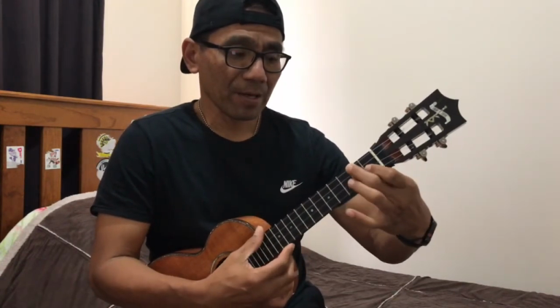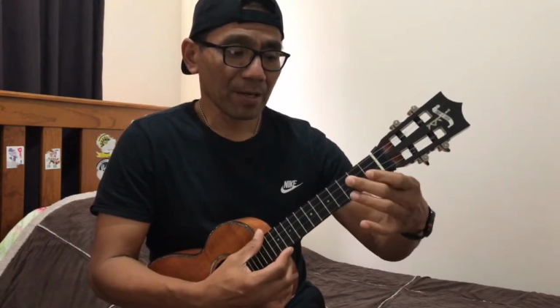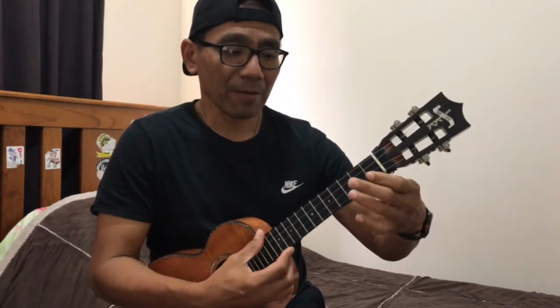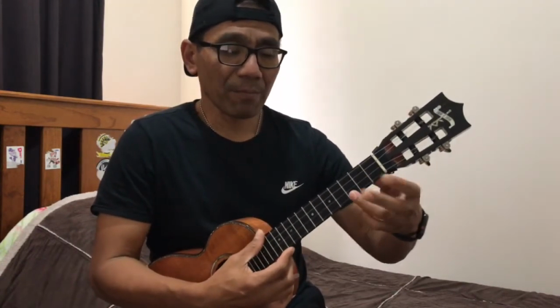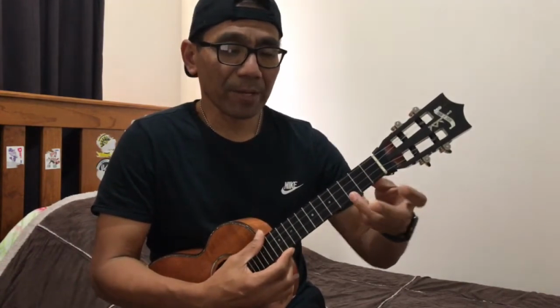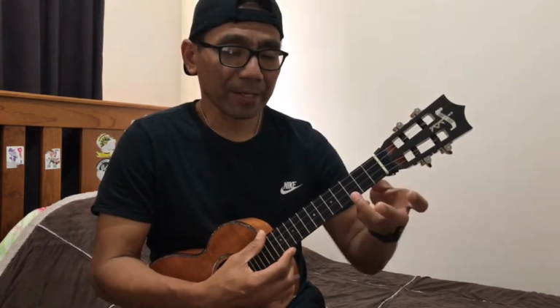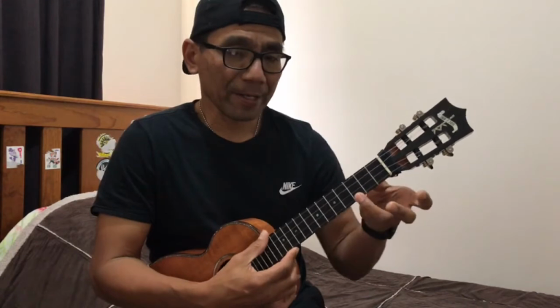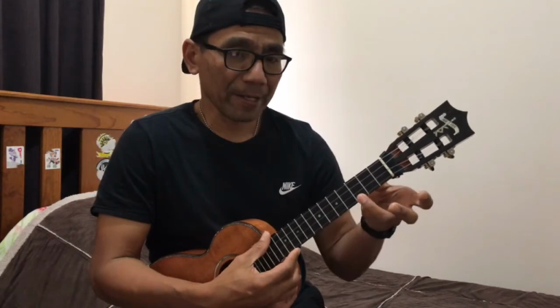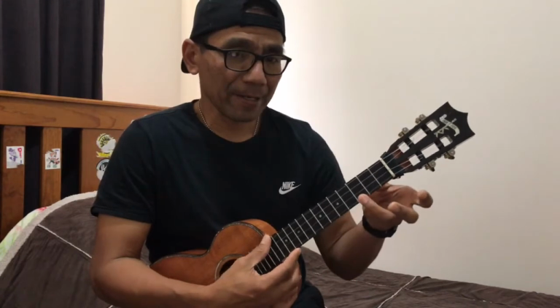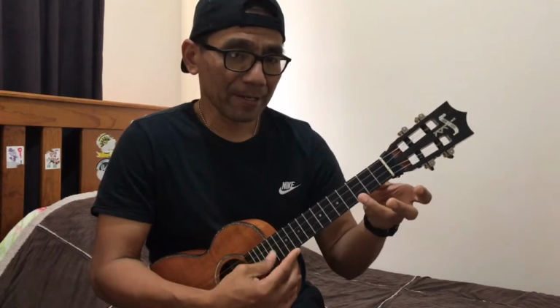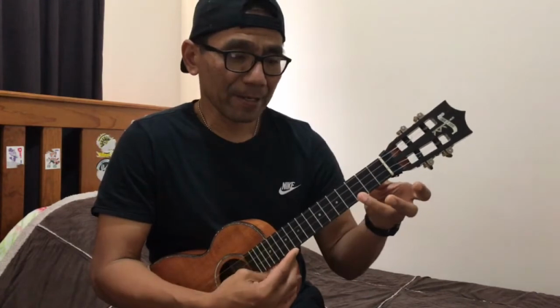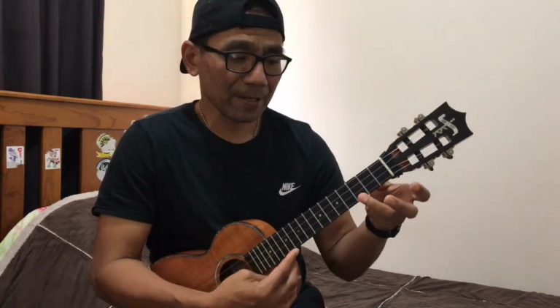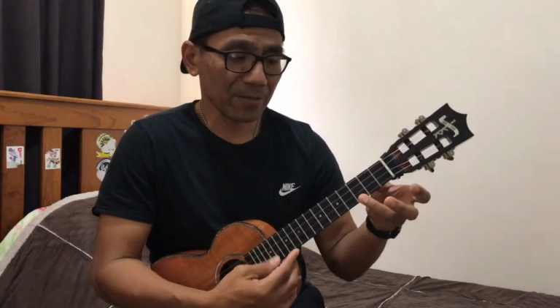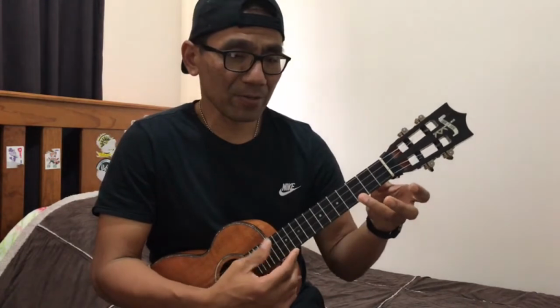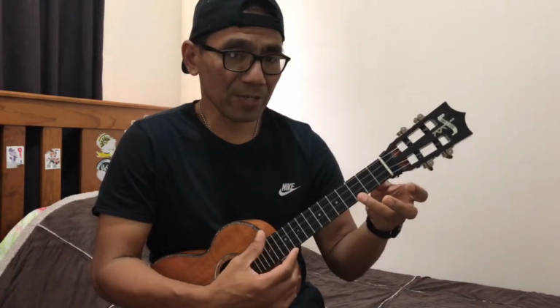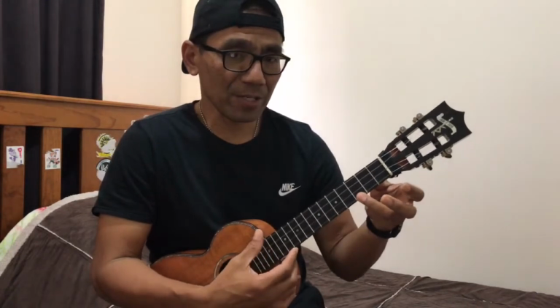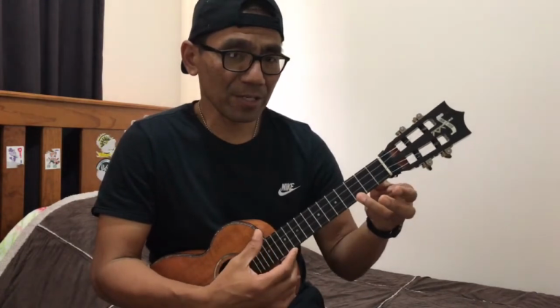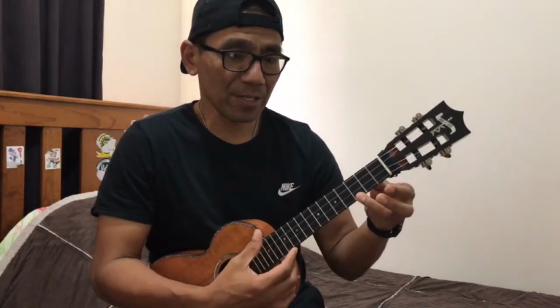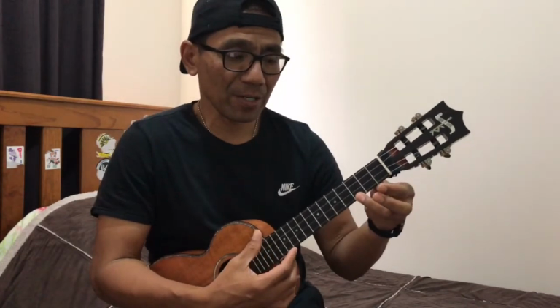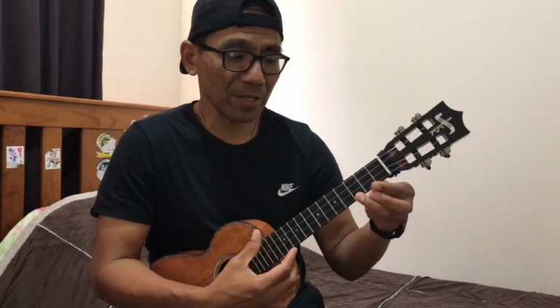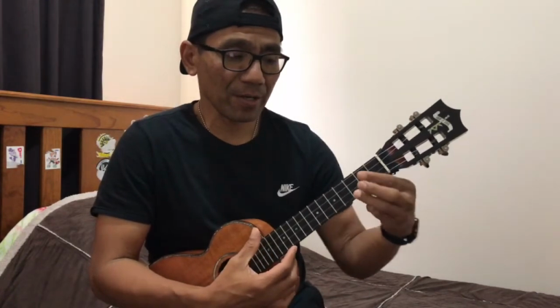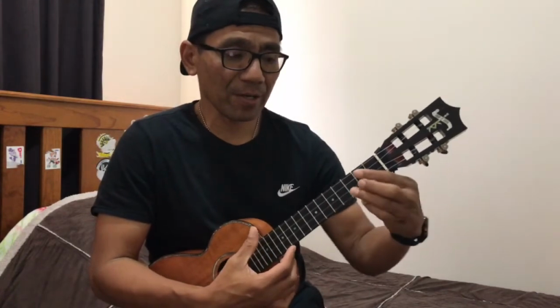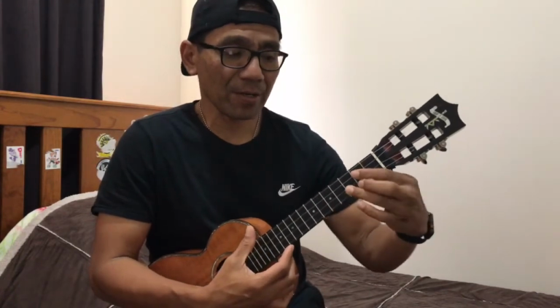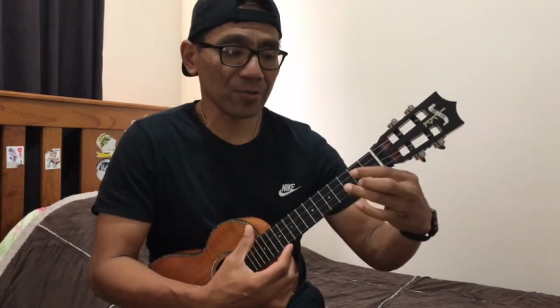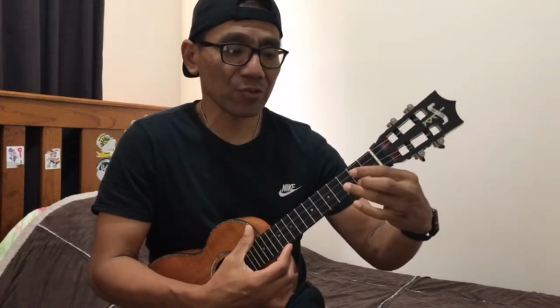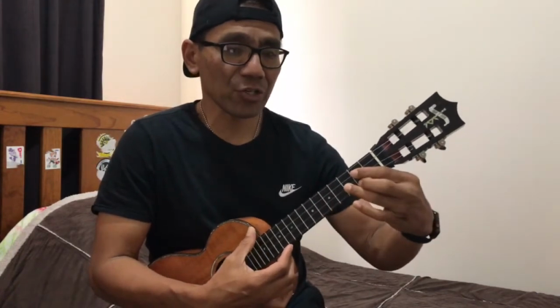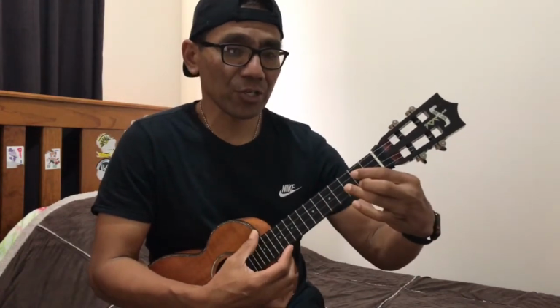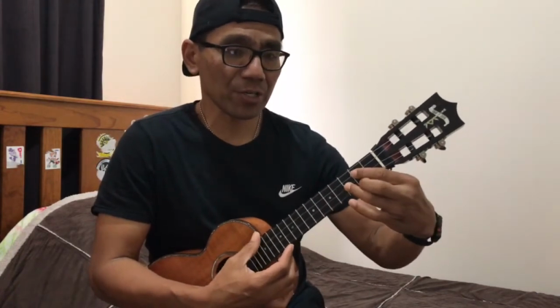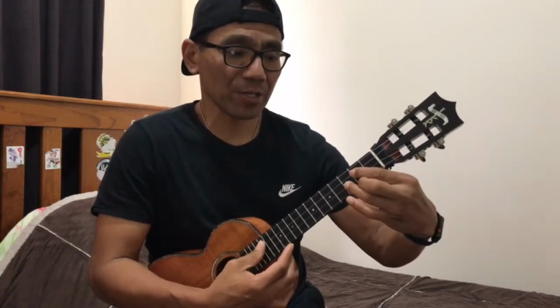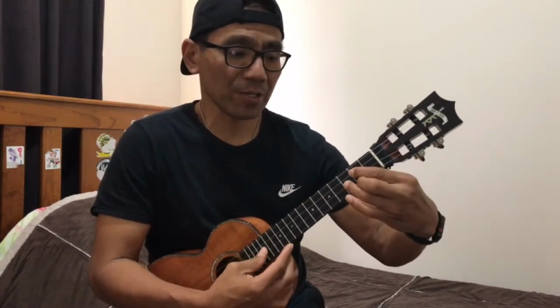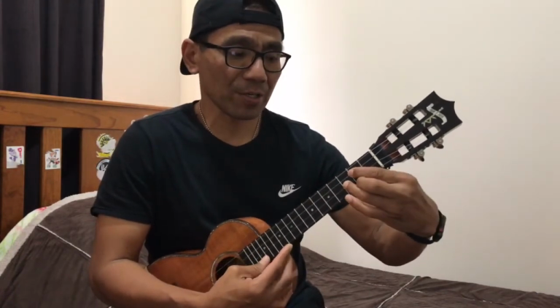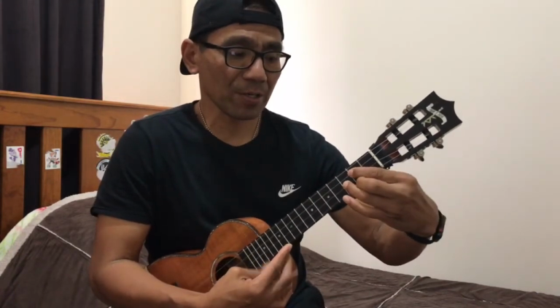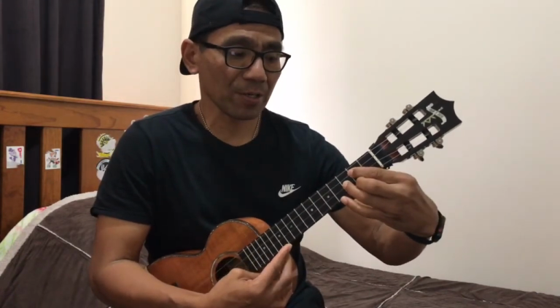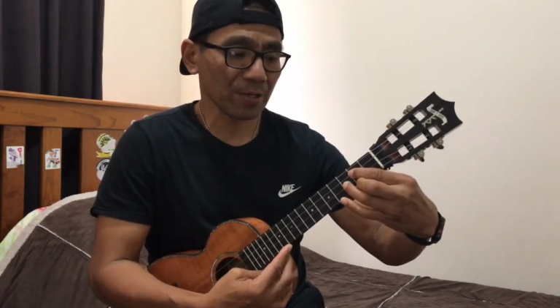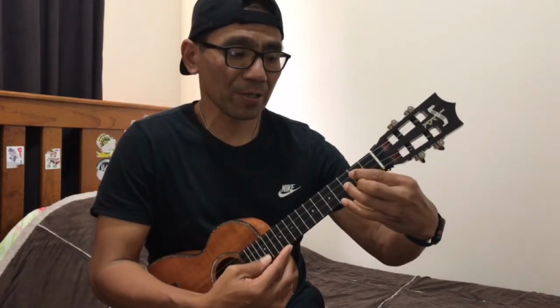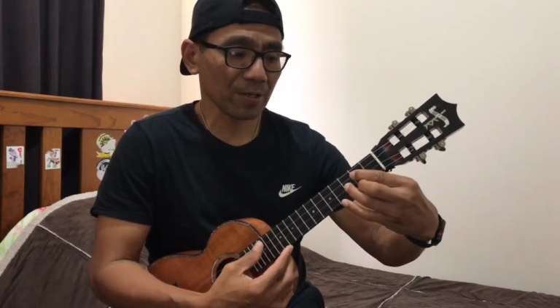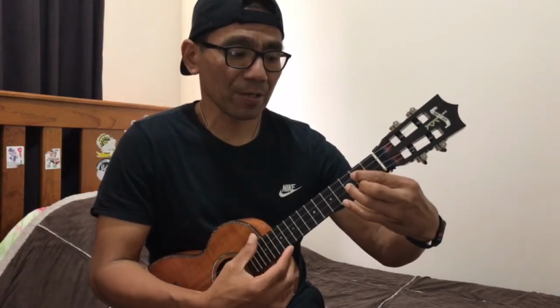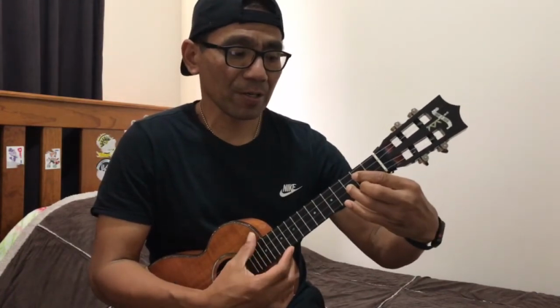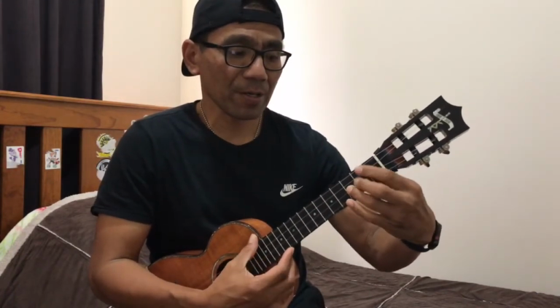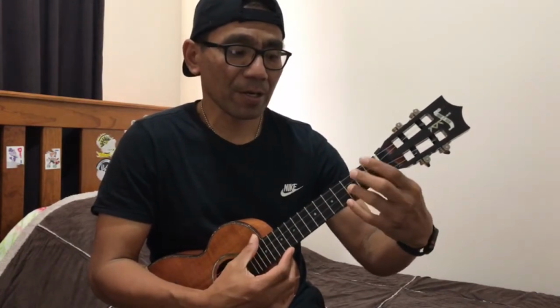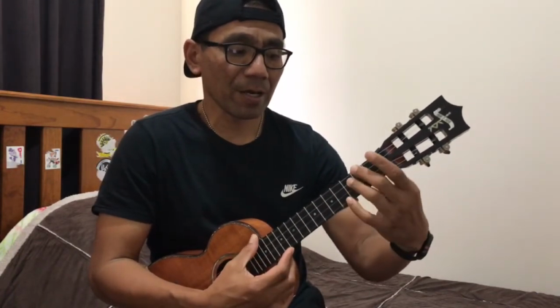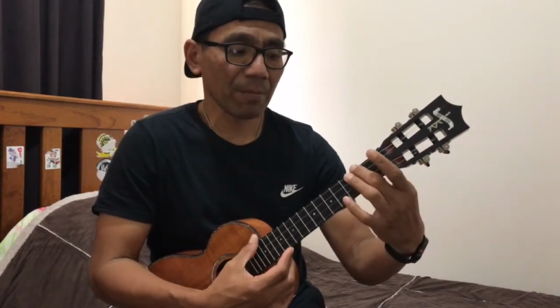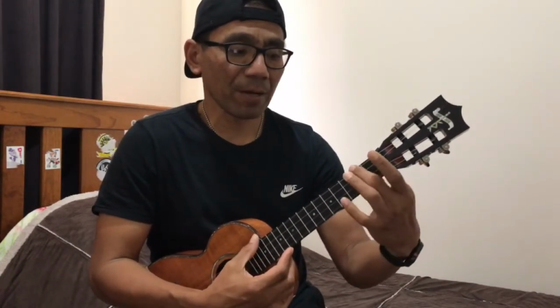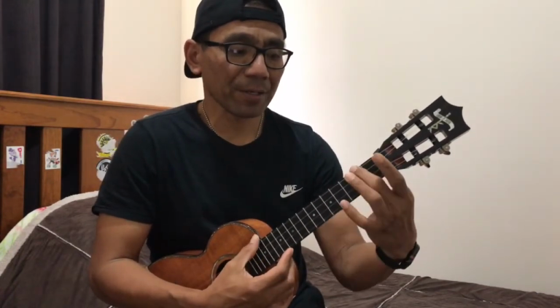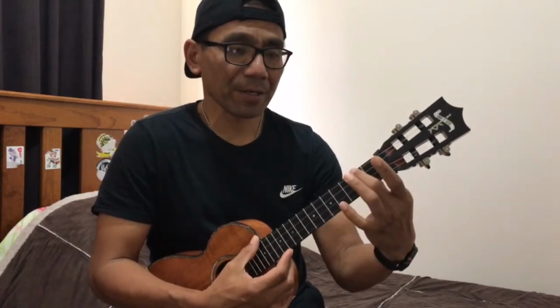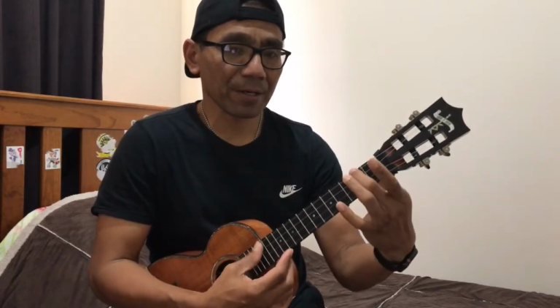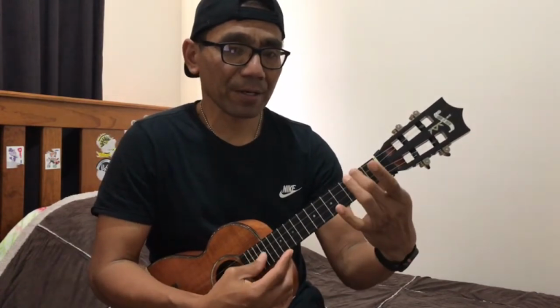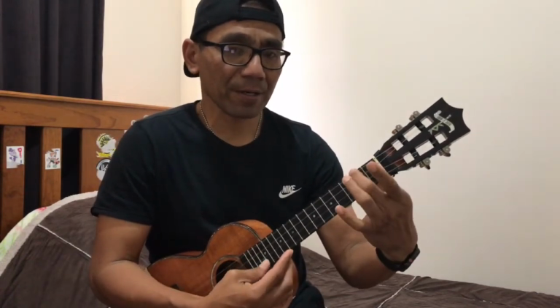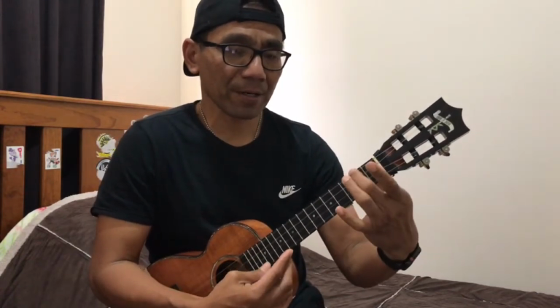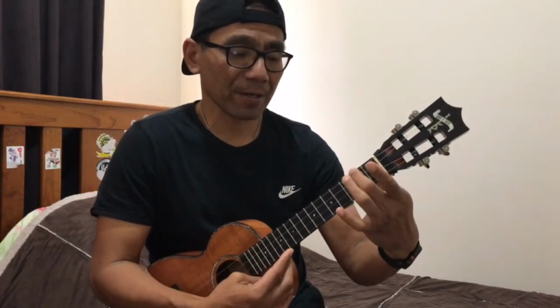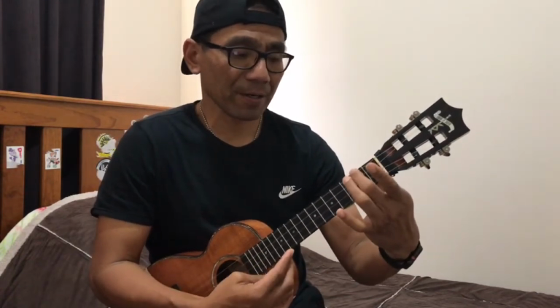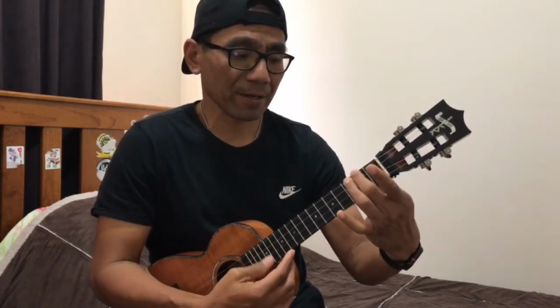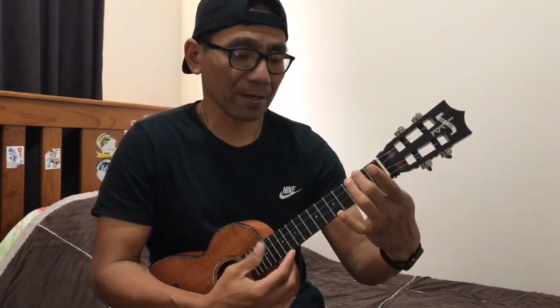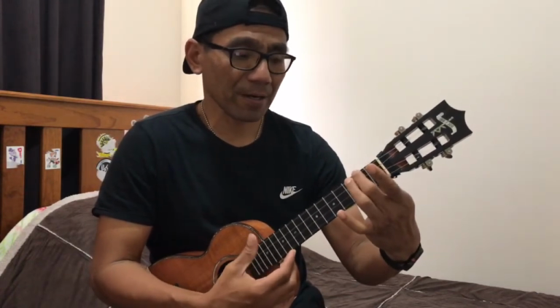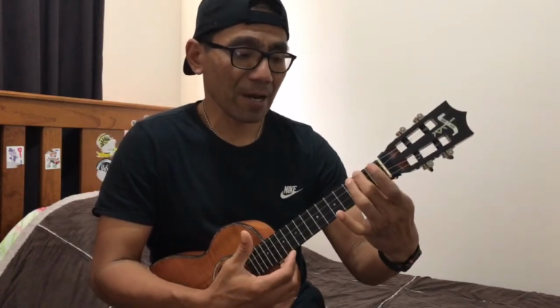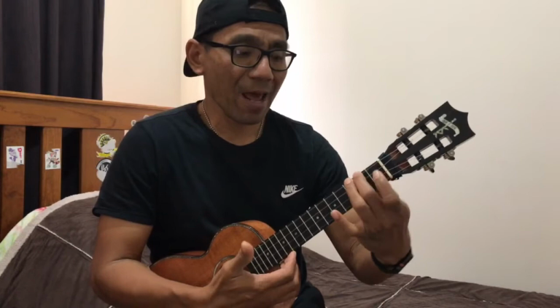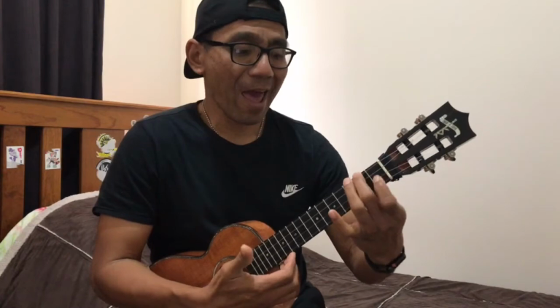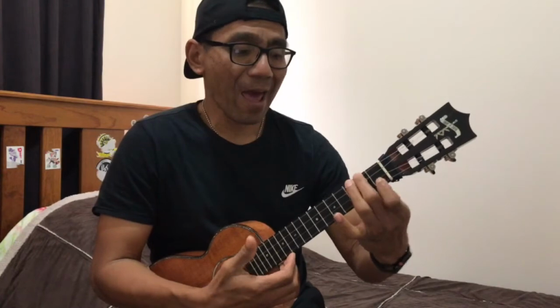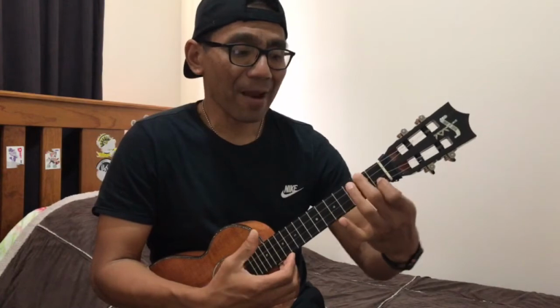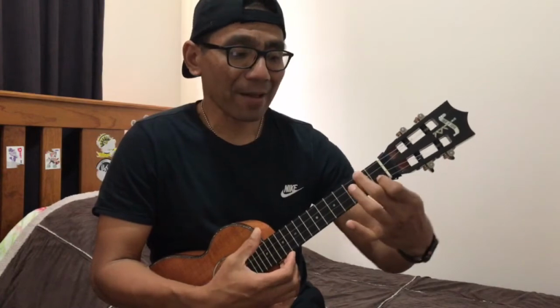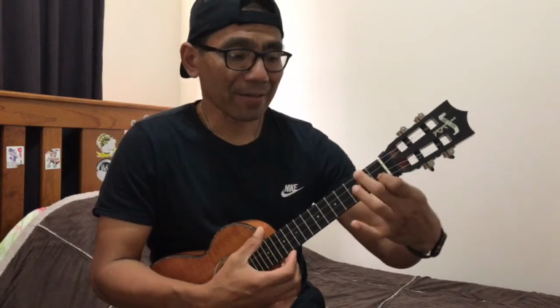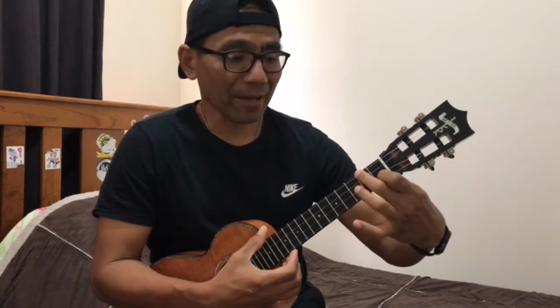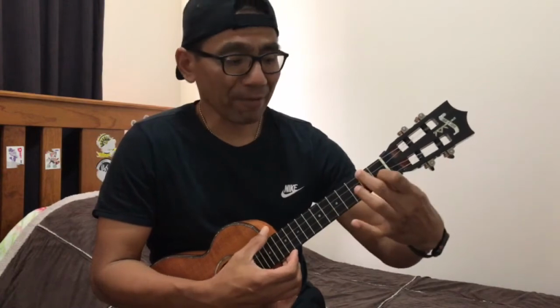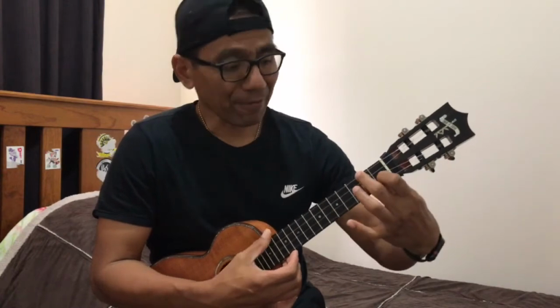Sounds like that, and then this one is F. Back again: C, G, A minor, and that's F.